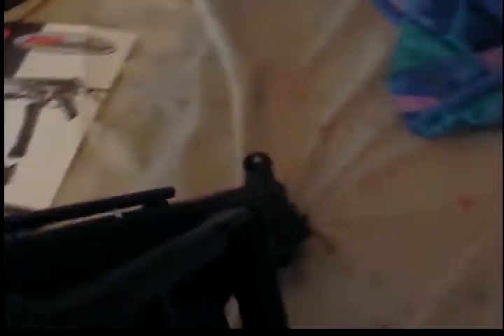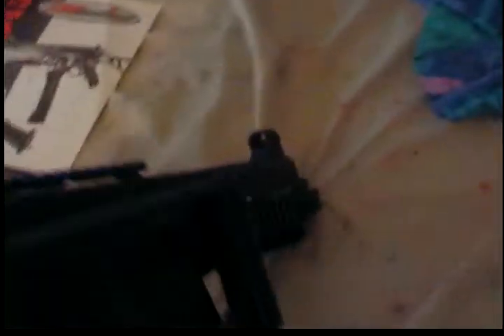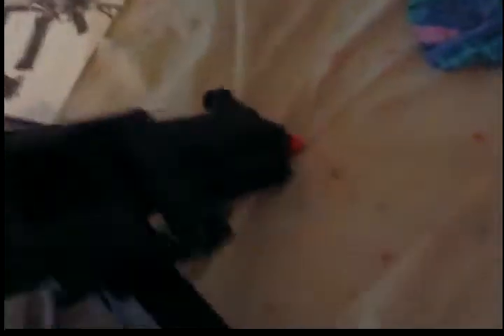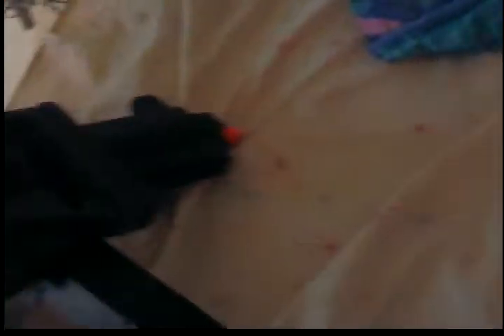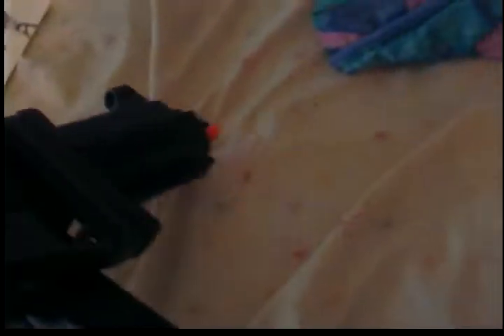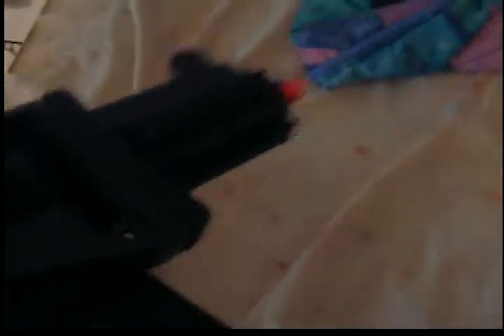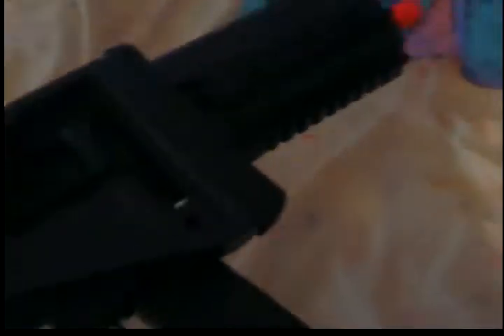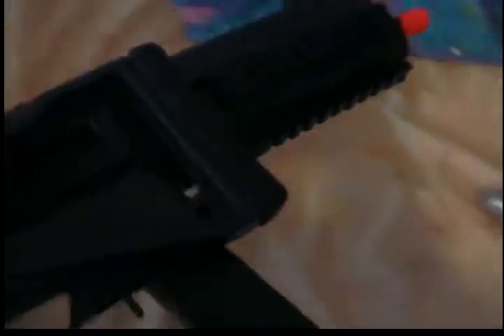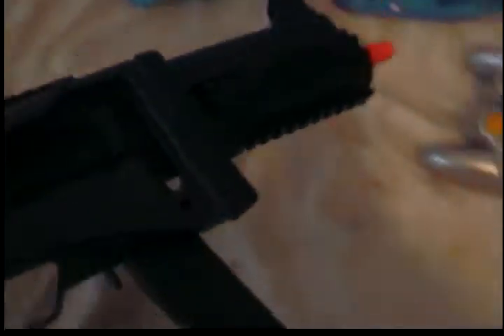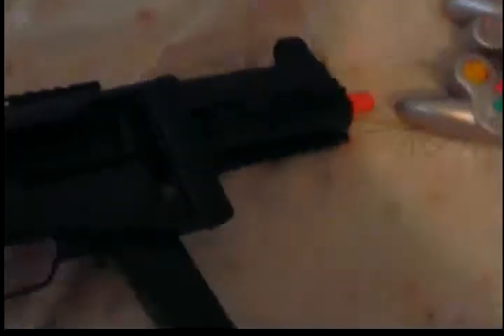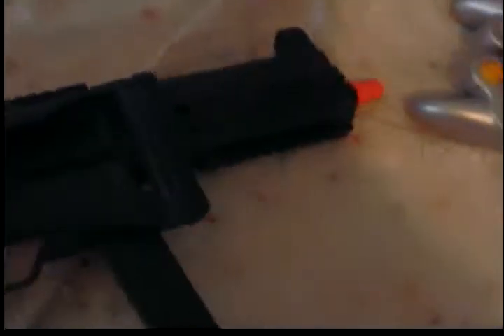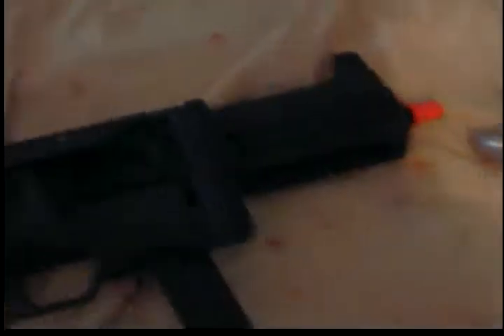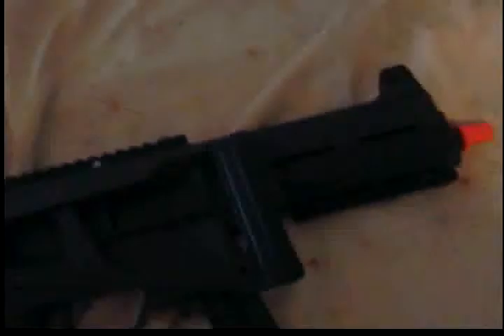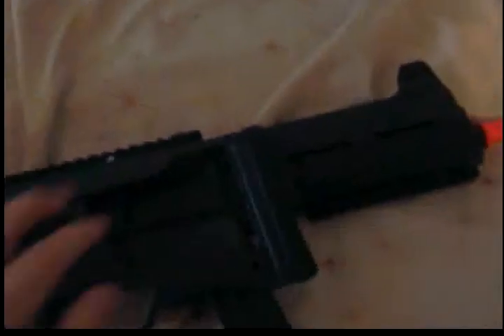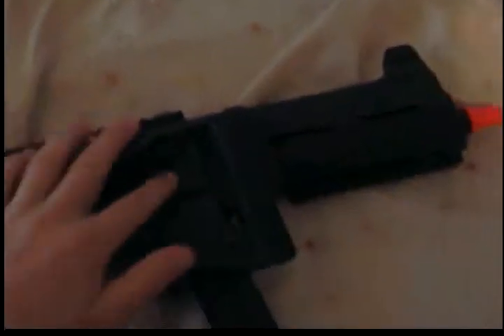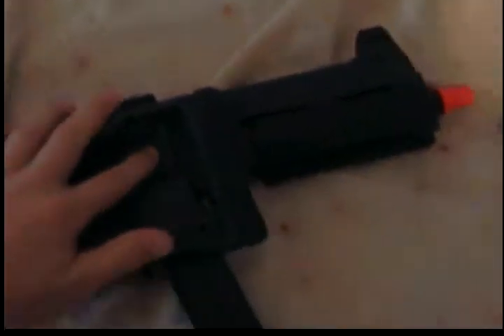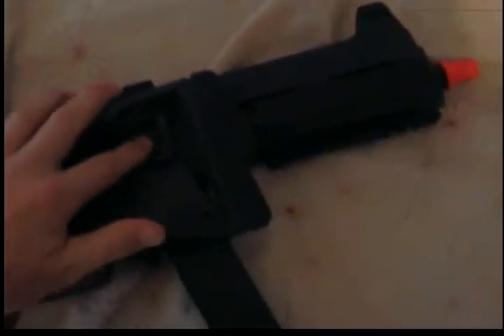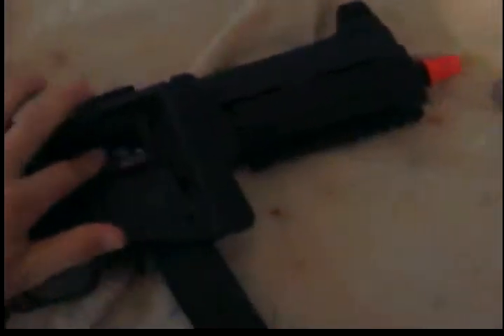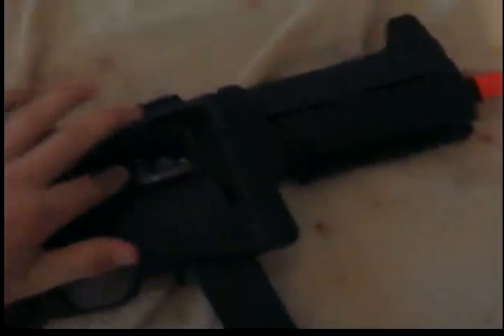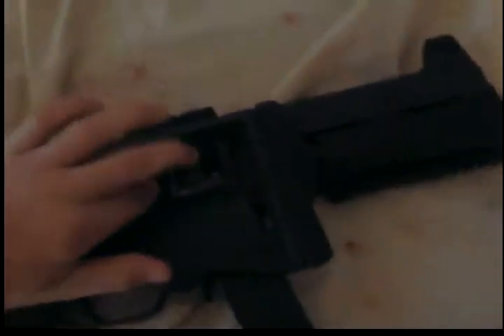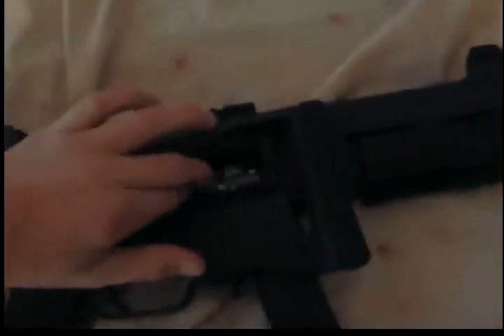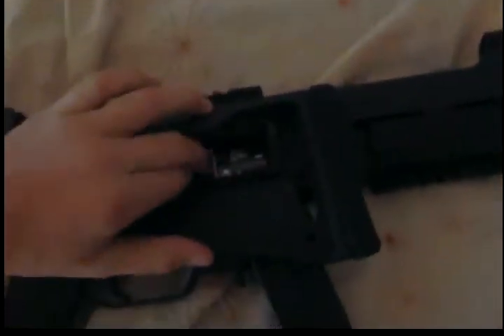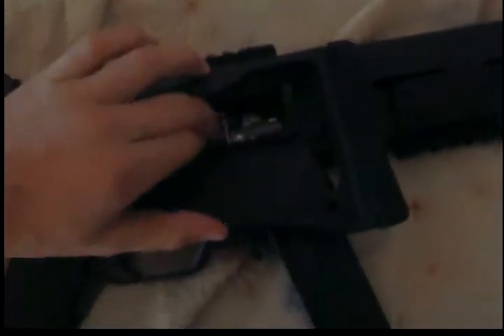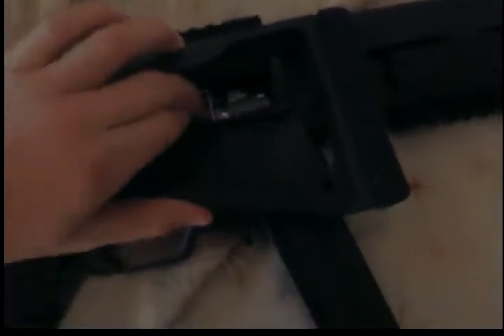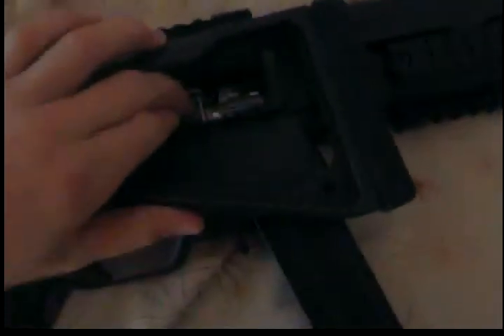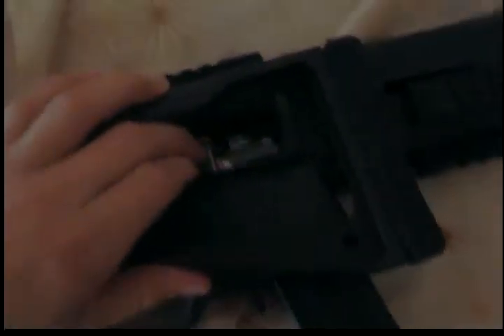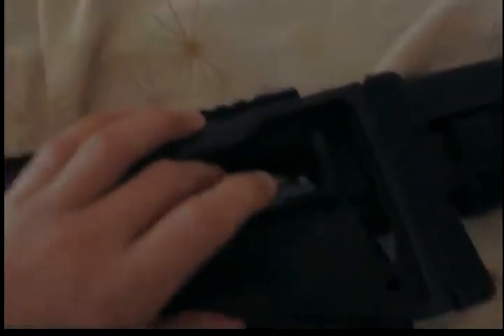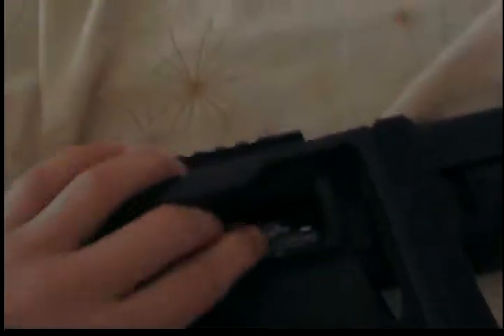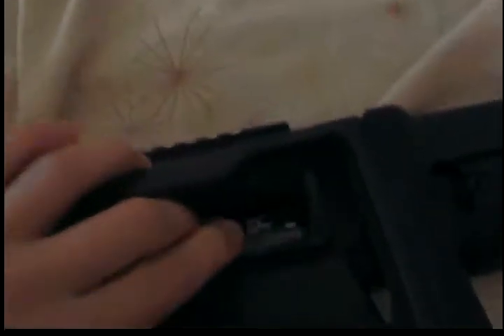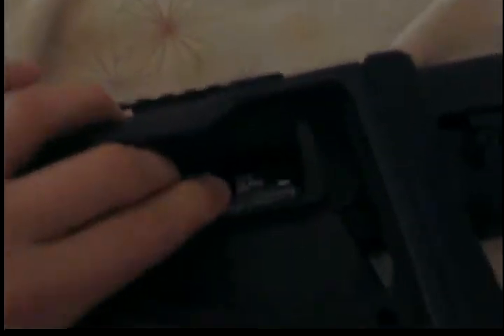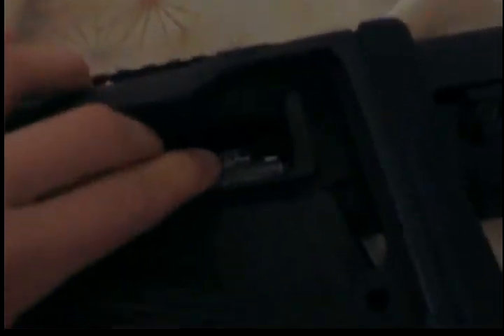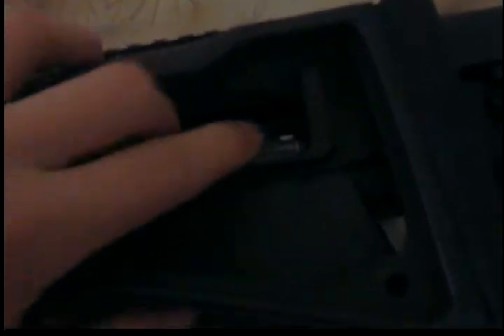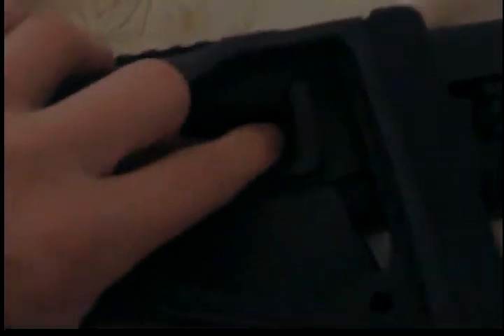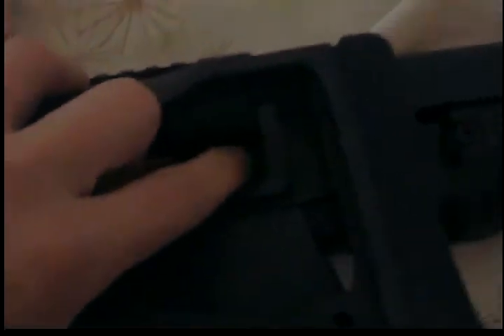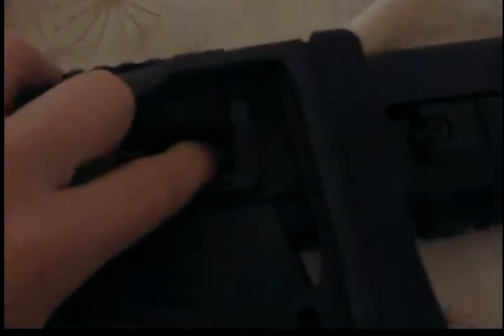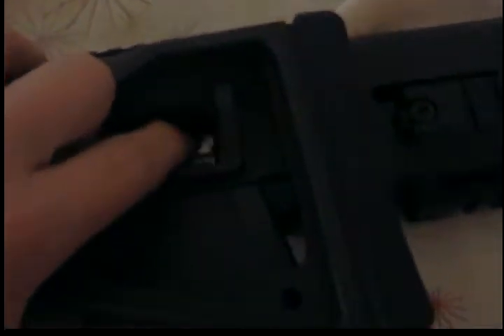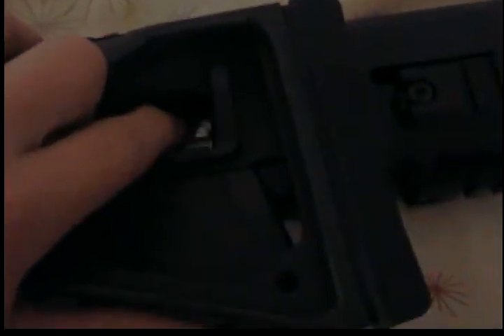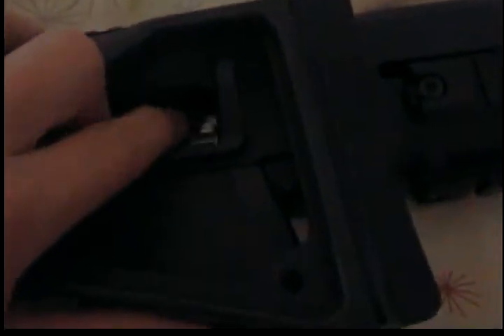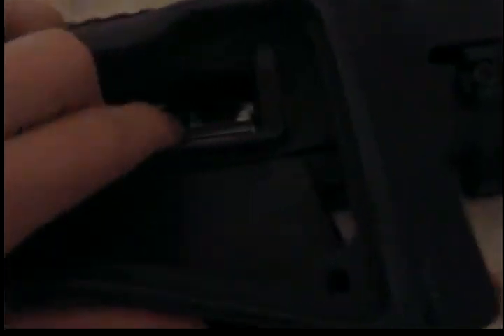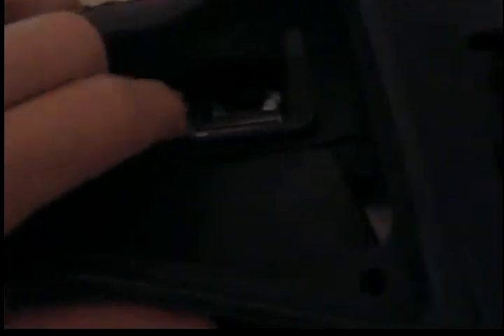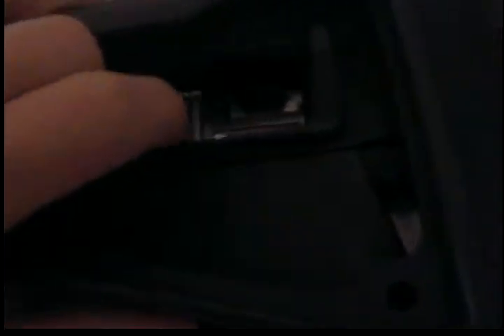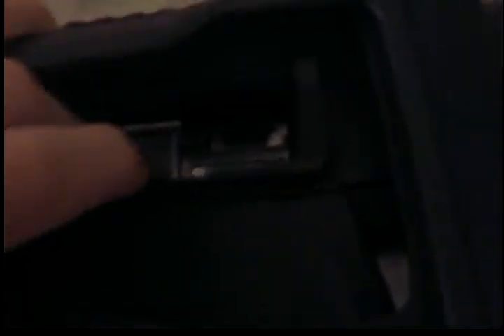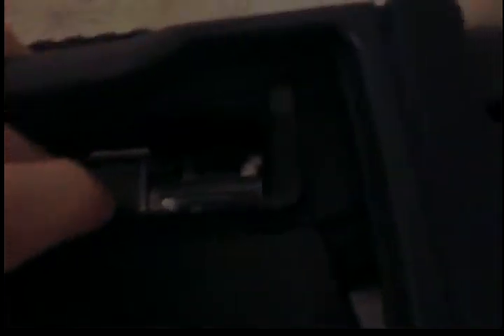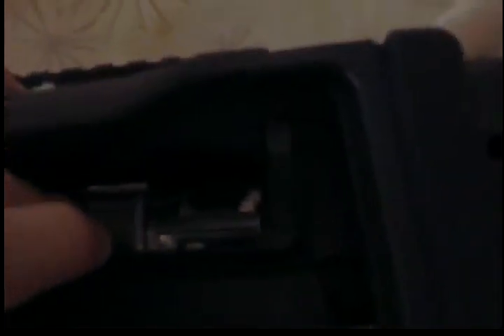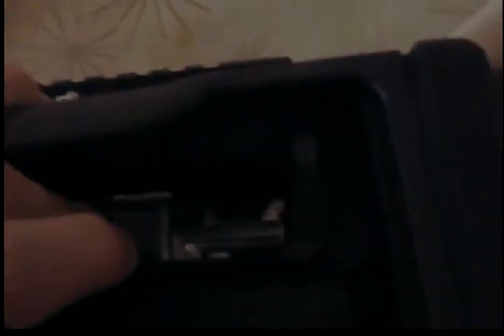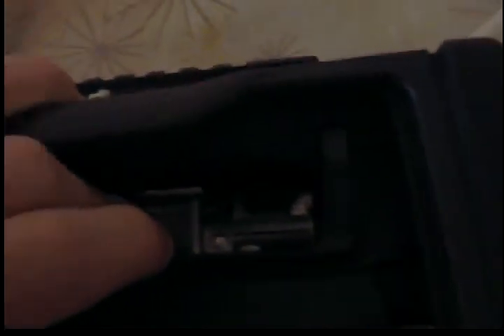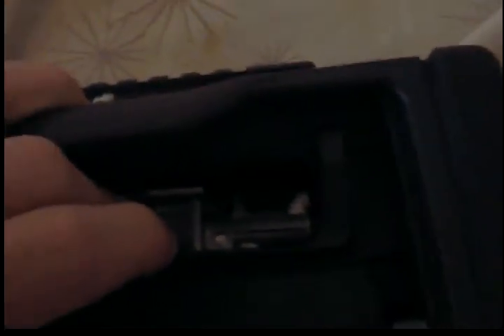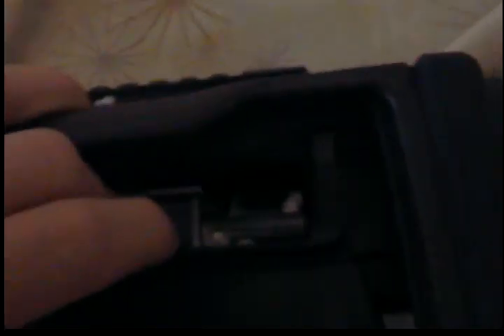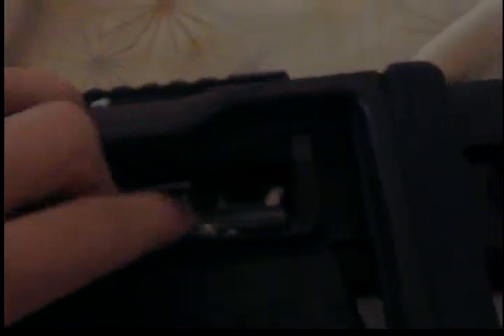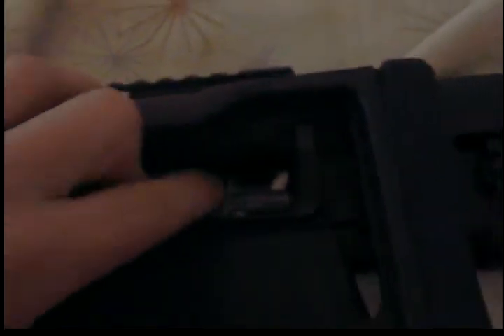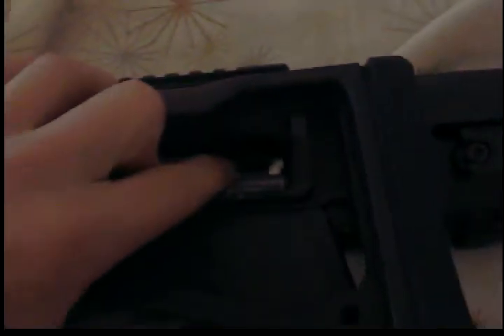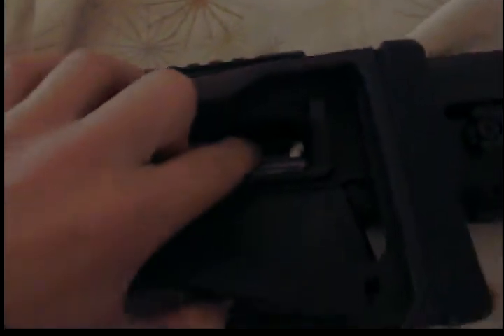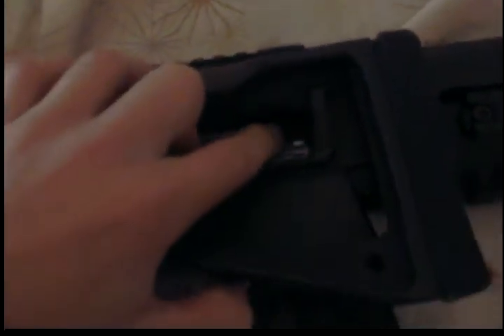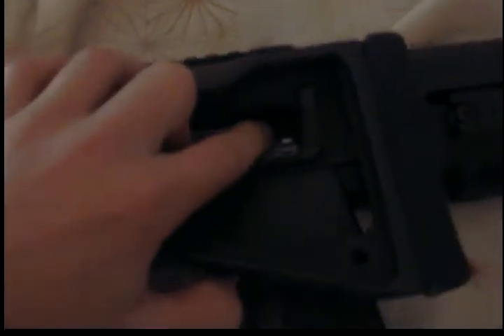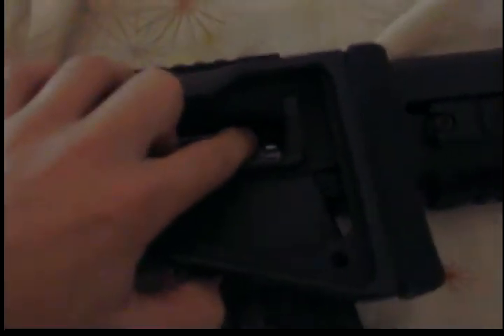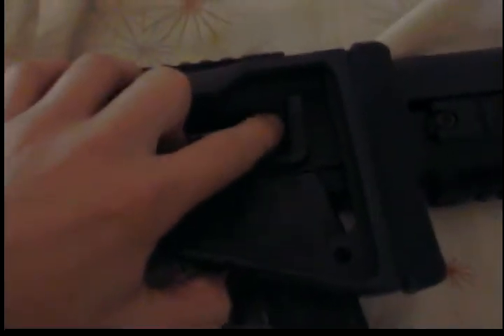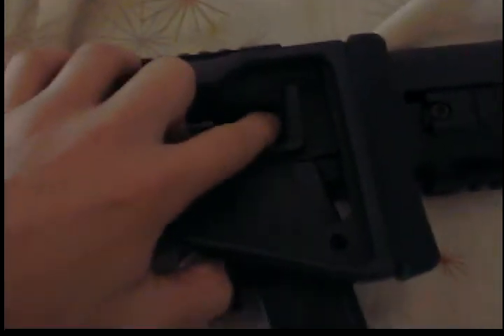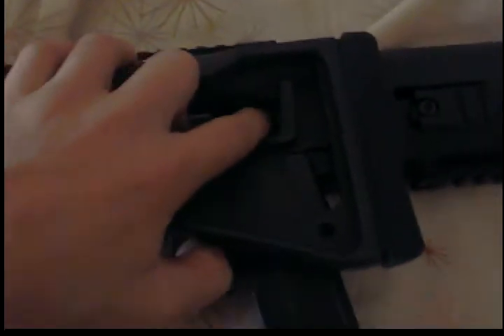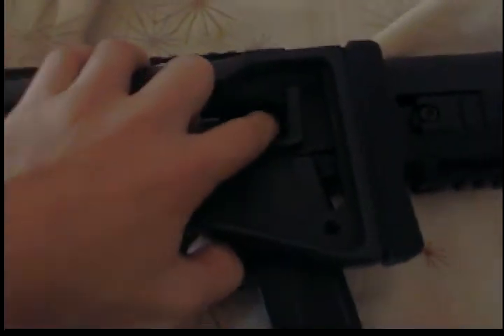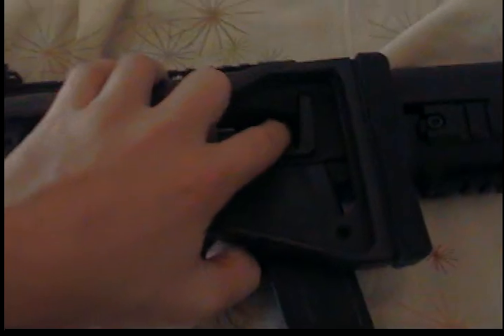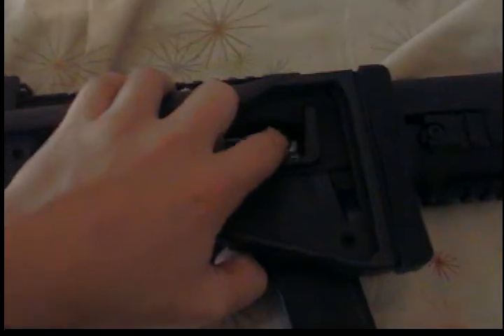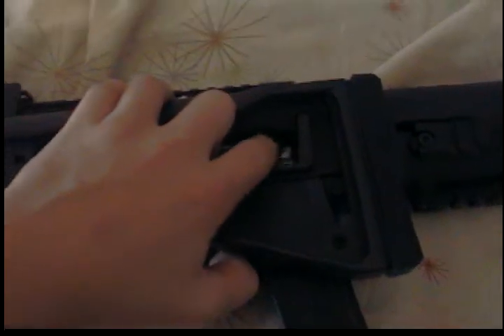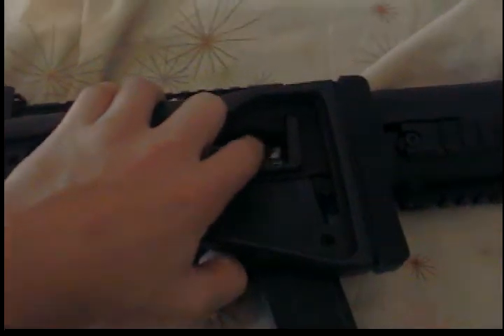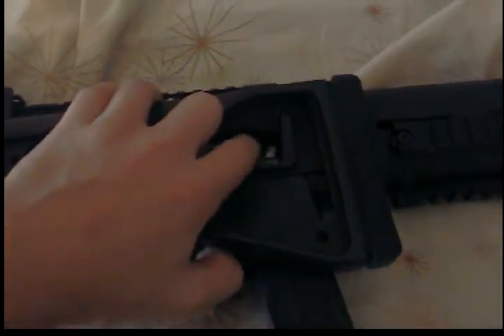The hop-up: pull it back for off, push it forward for on.